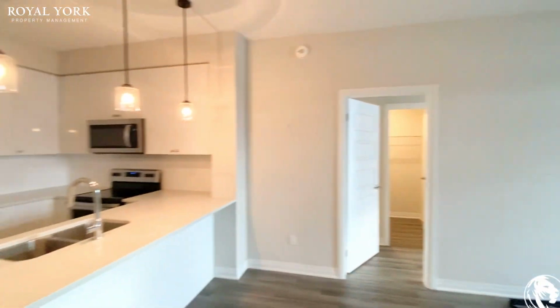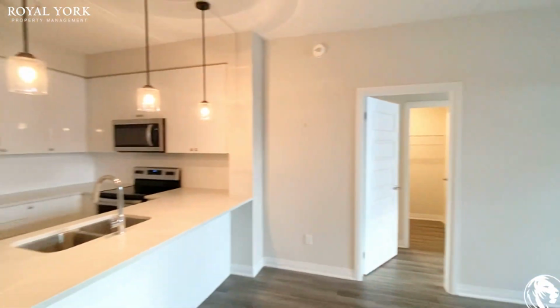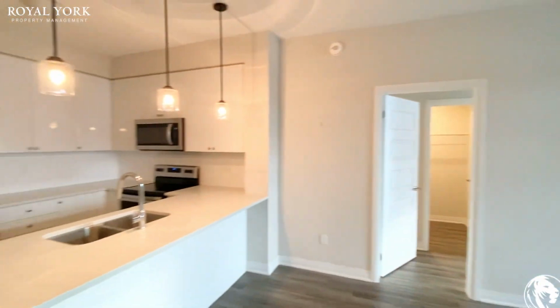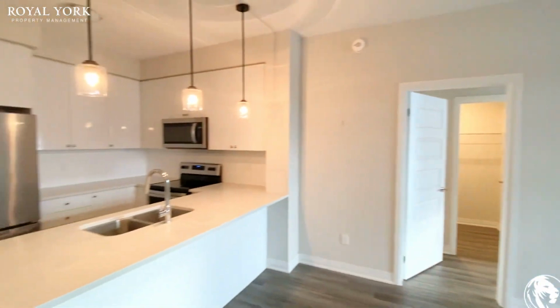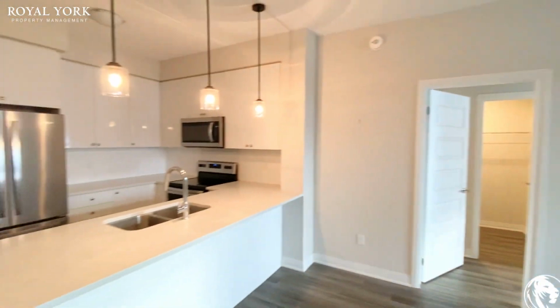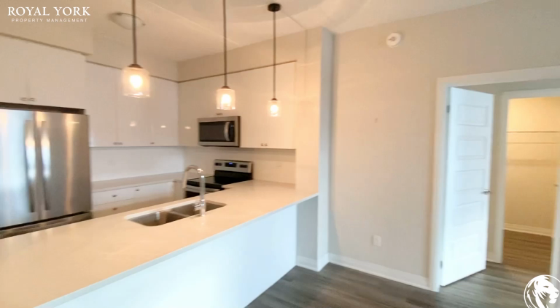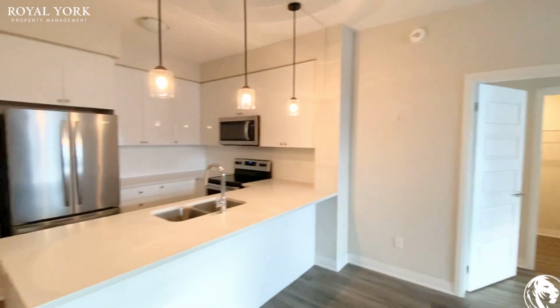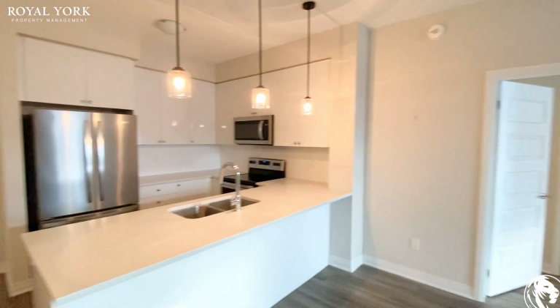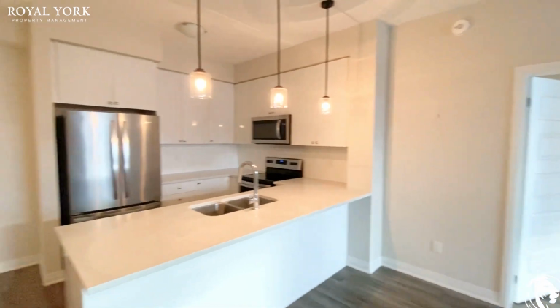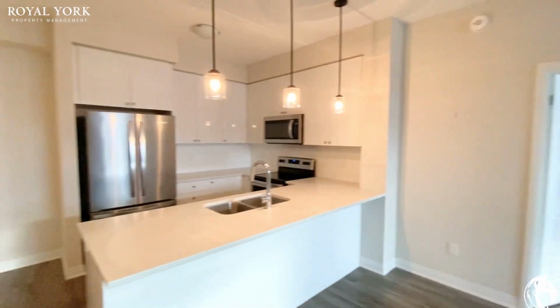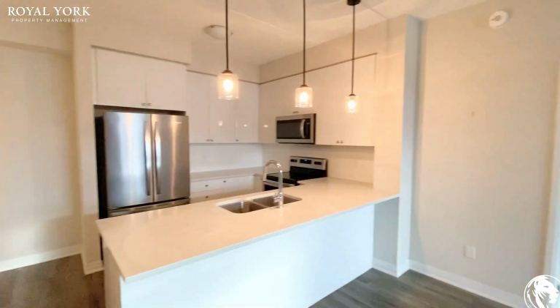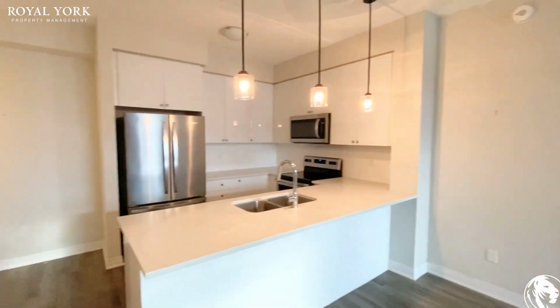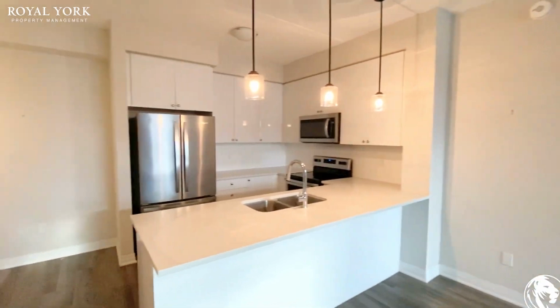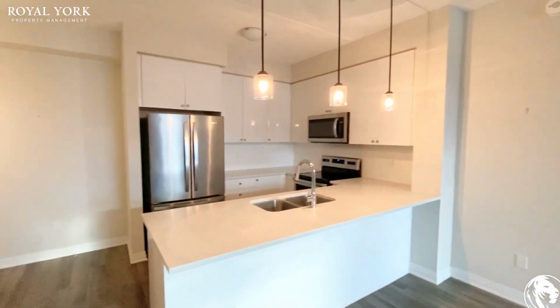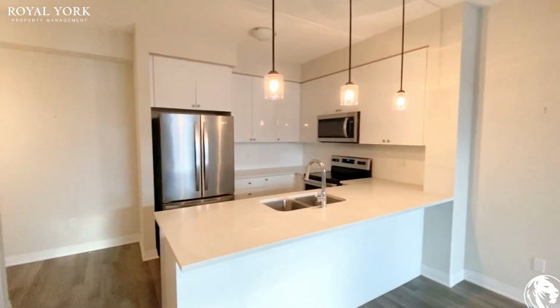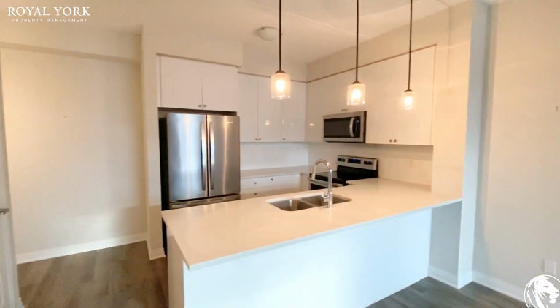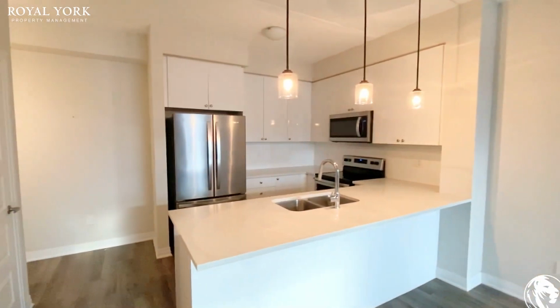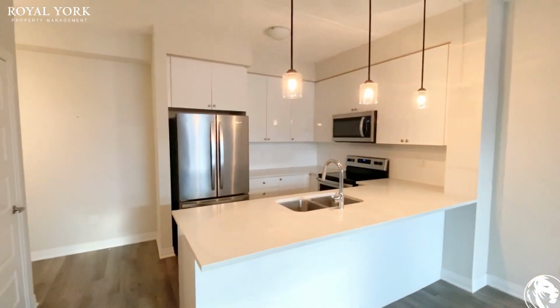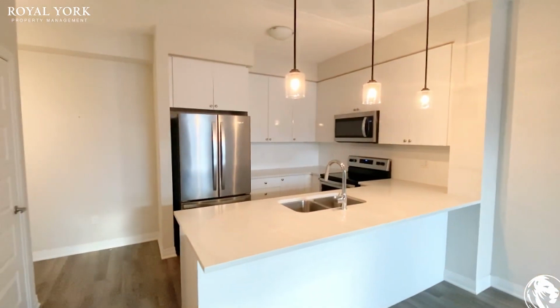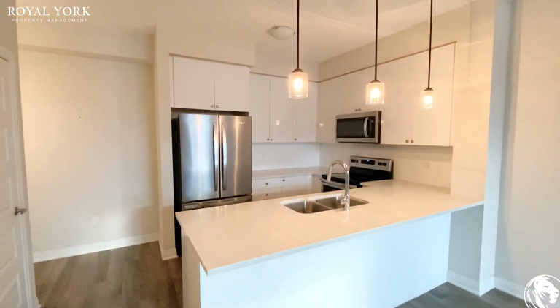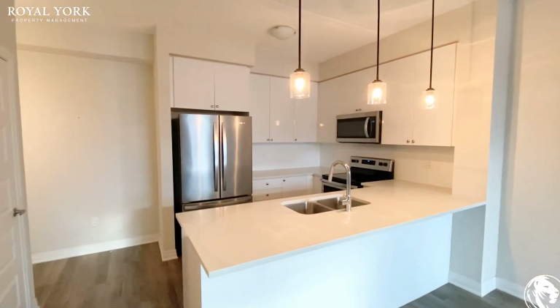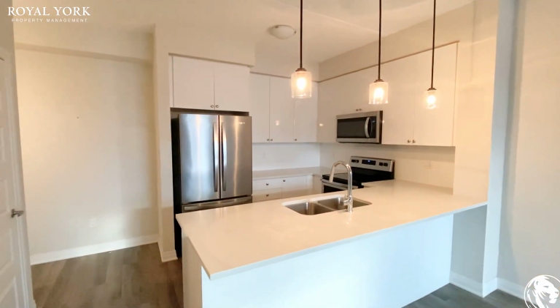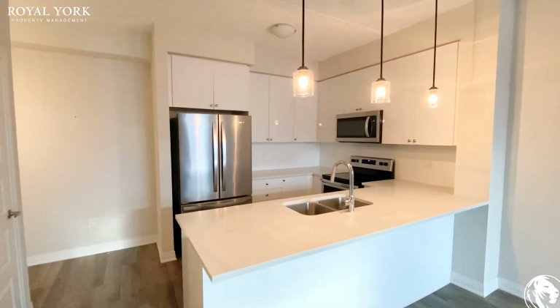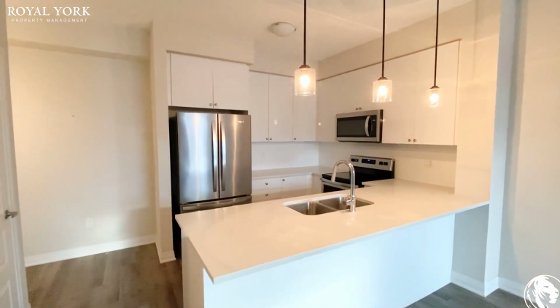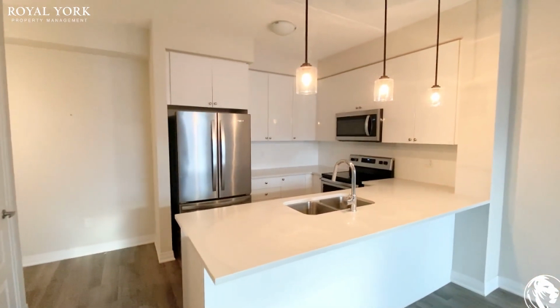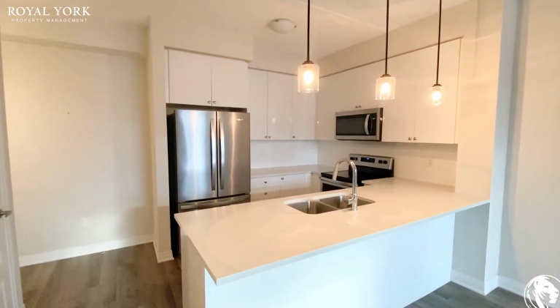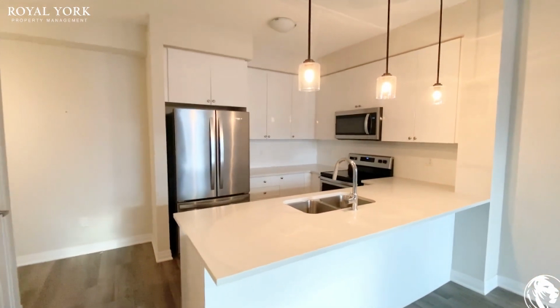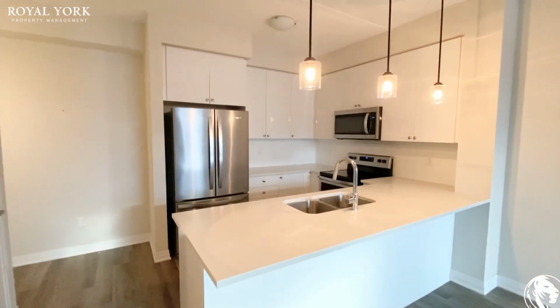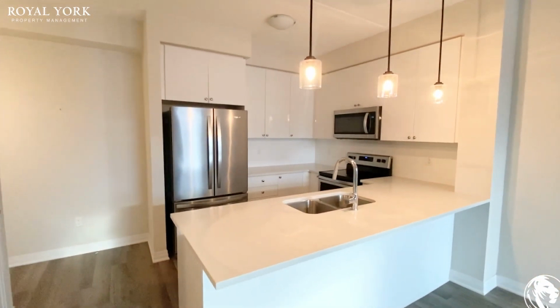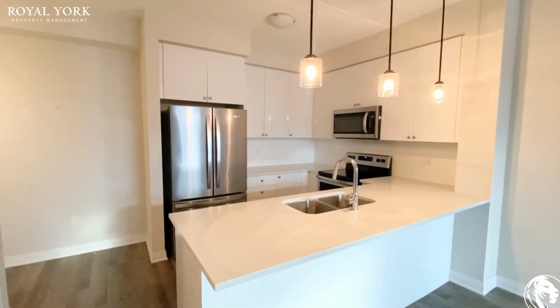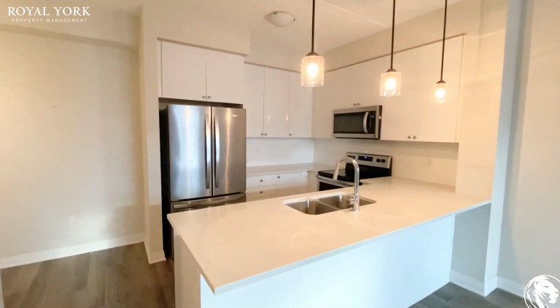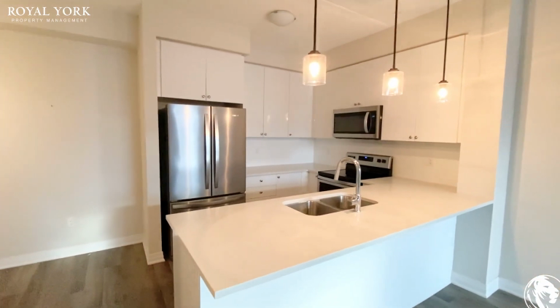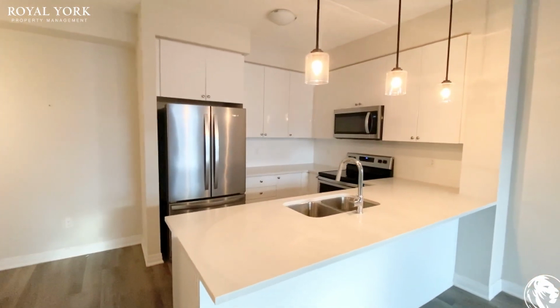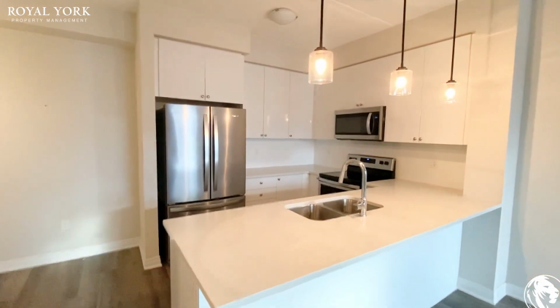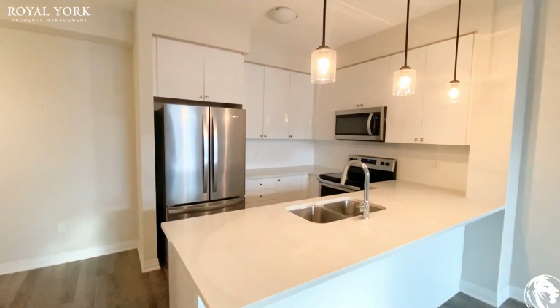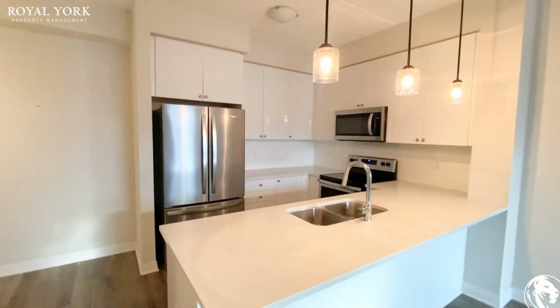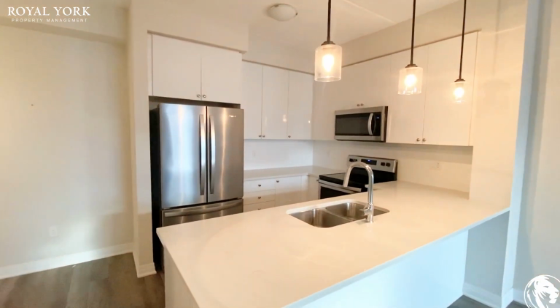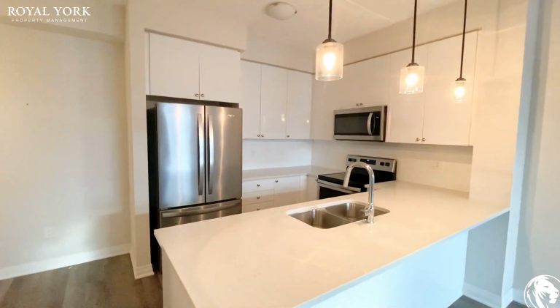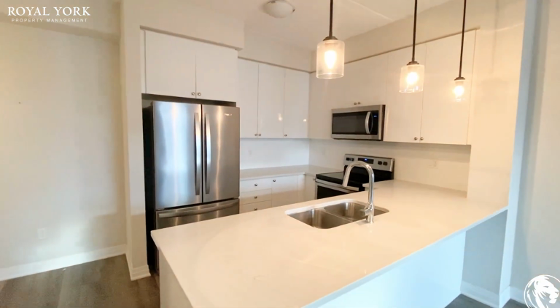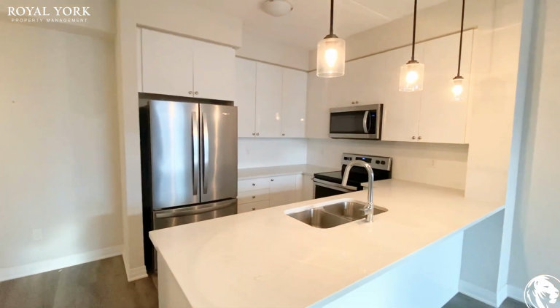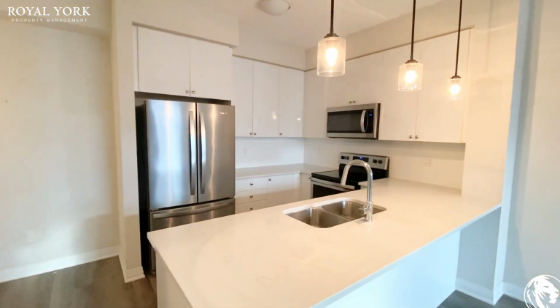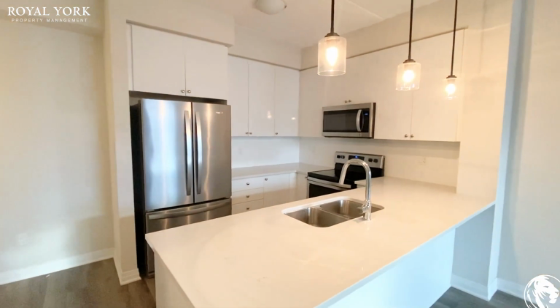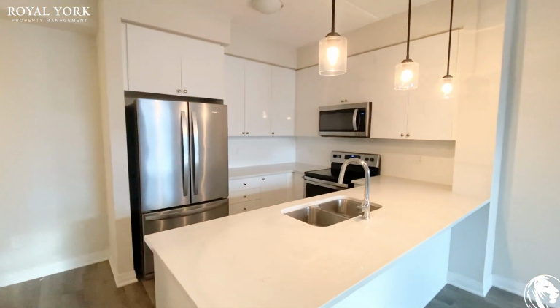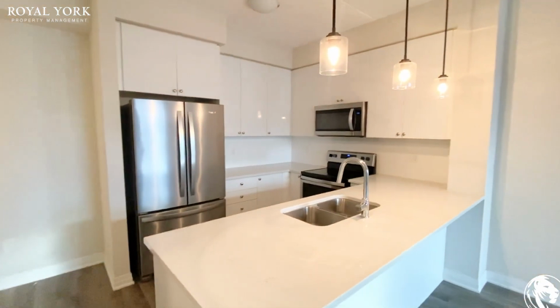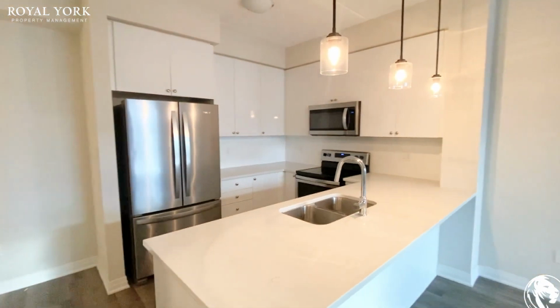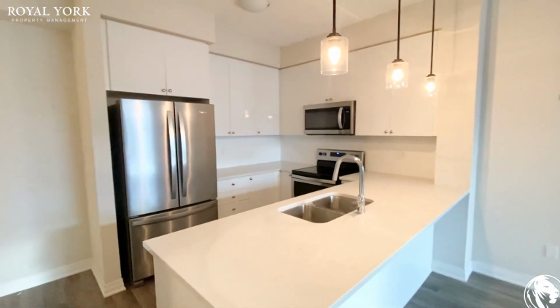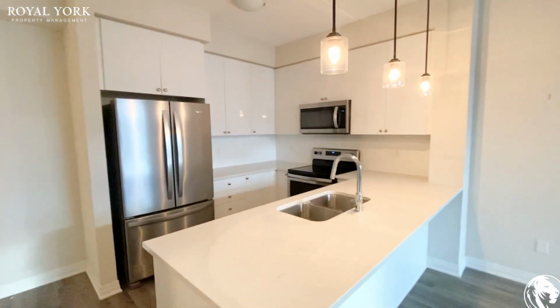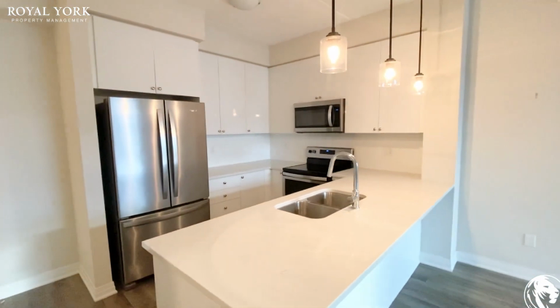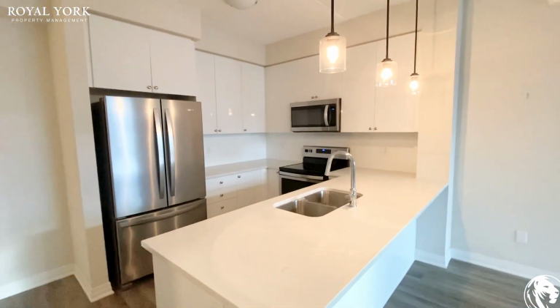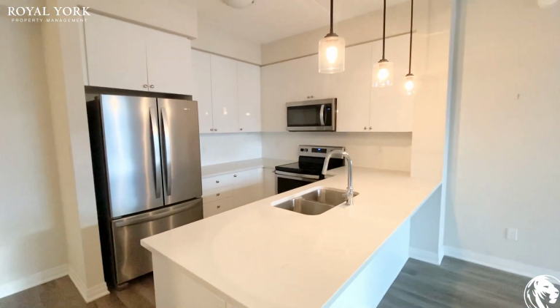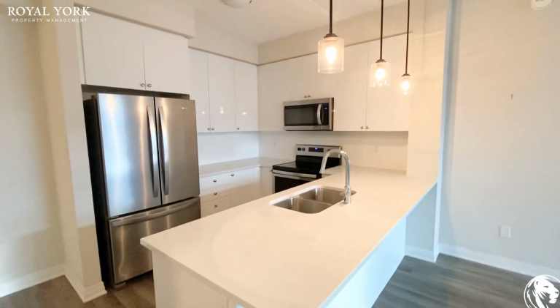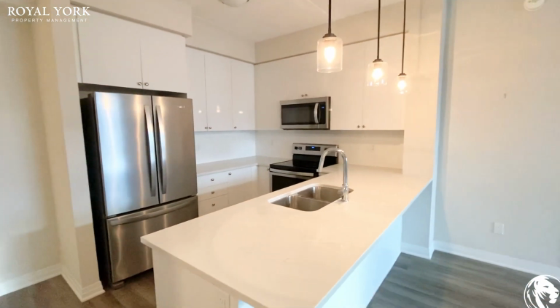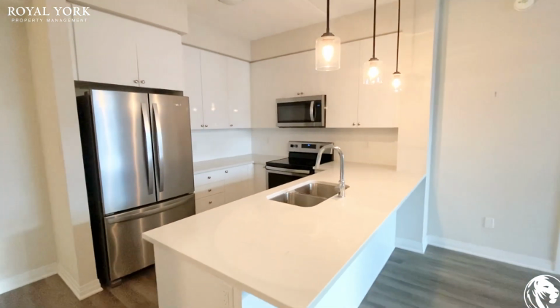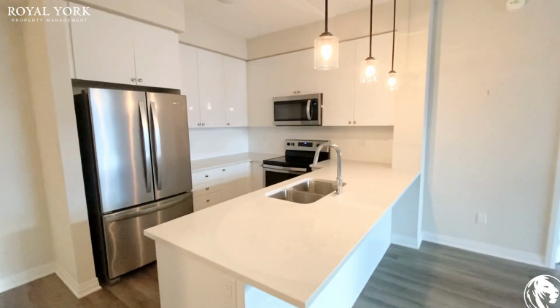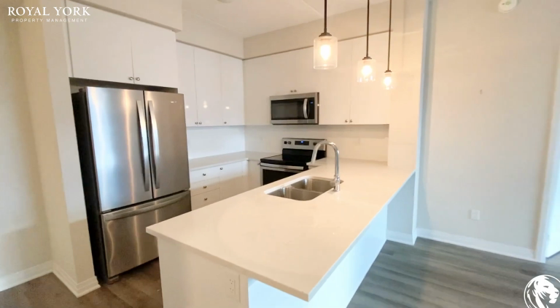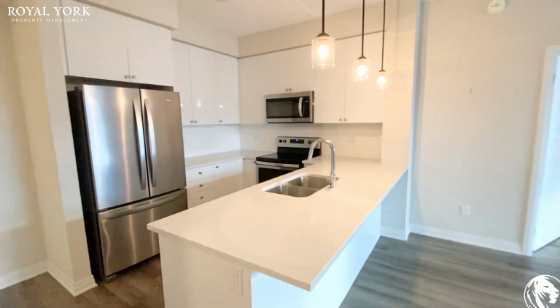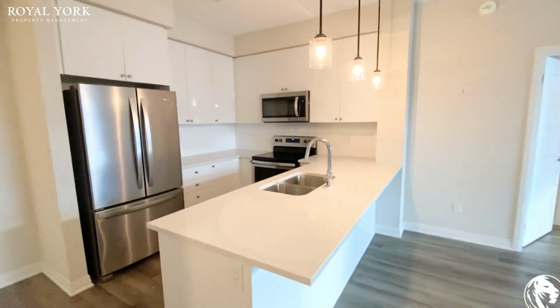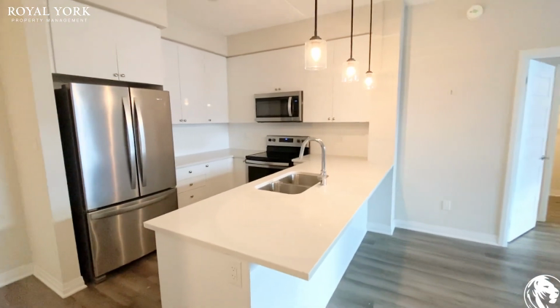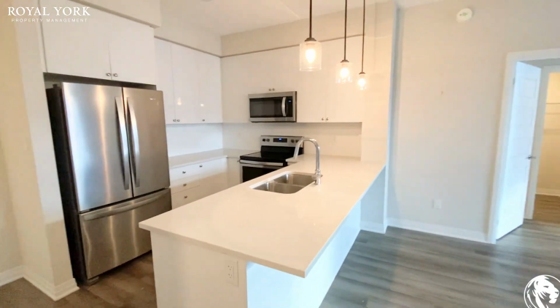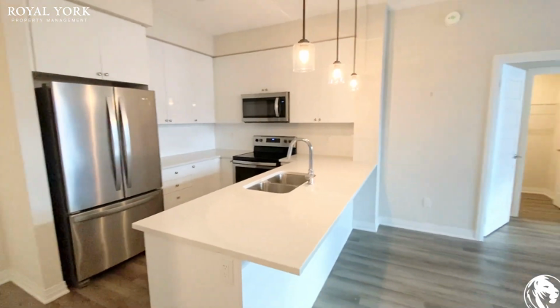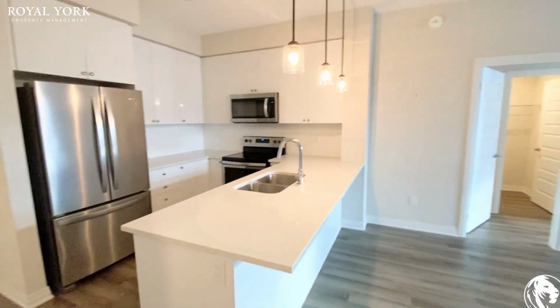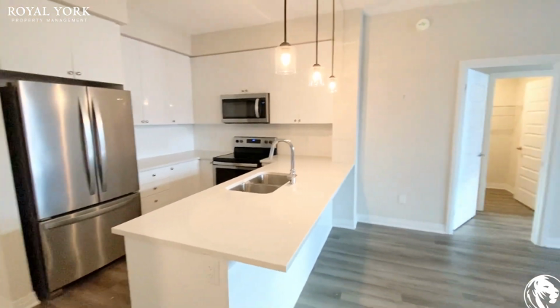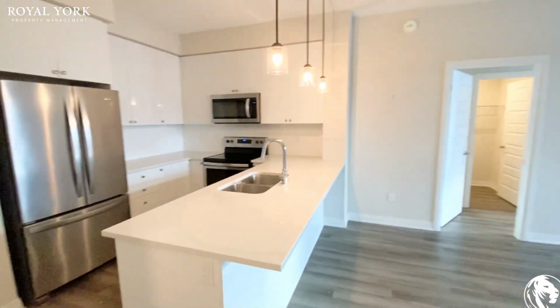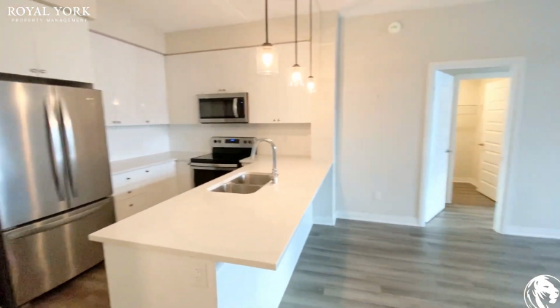If you have any questions at all regarding this unit, please feel free to contact us at Royal York Property Management — we'd be more than happy to assist you. Have yourself a wonderful day.